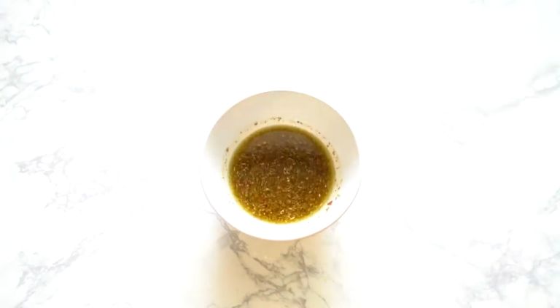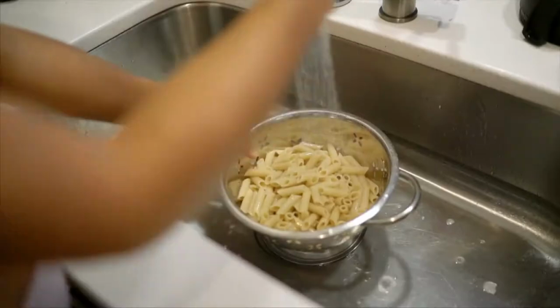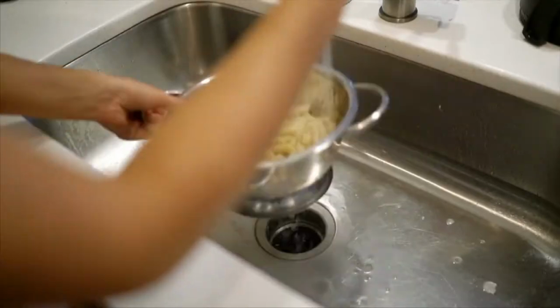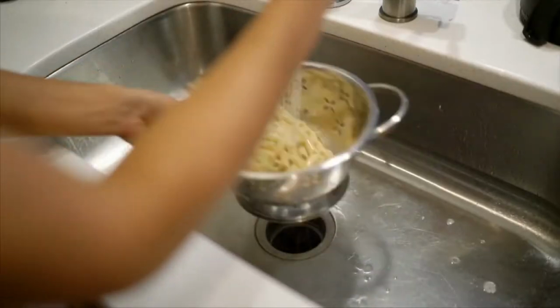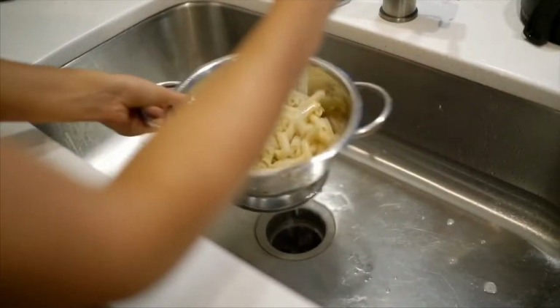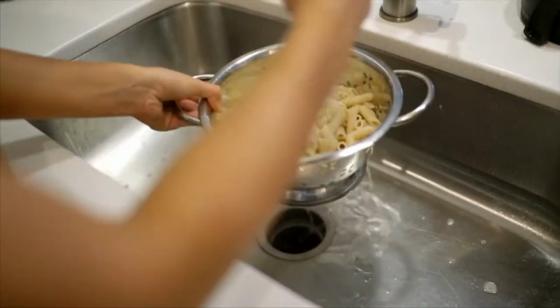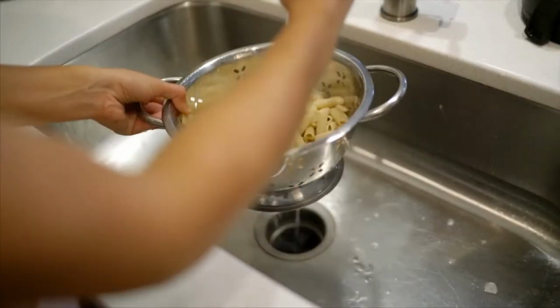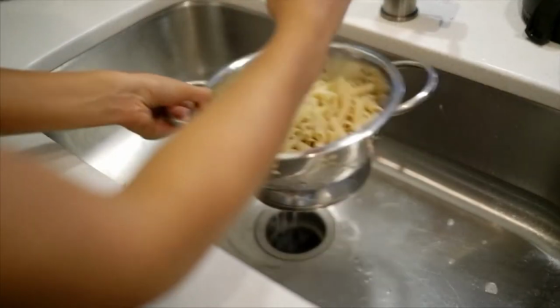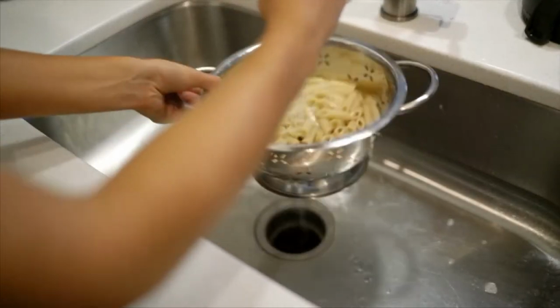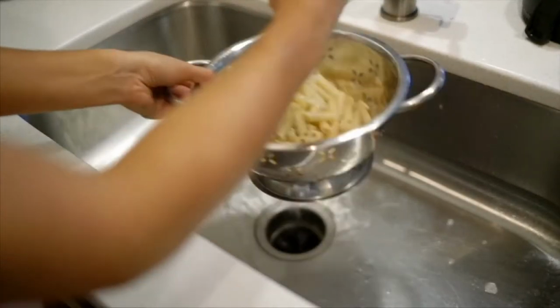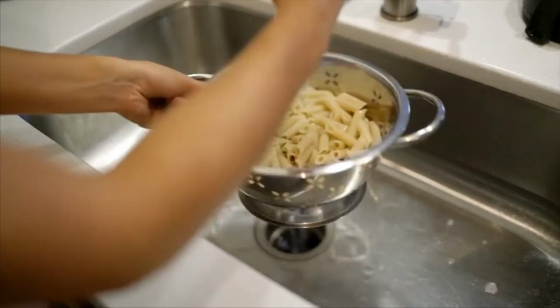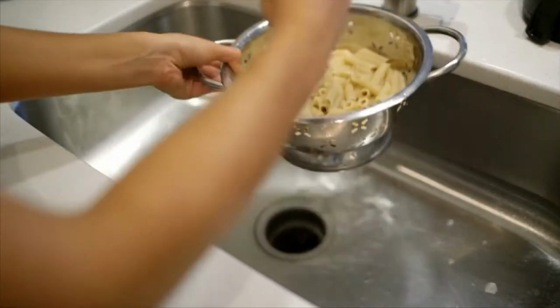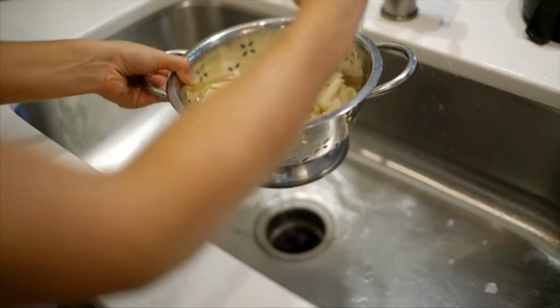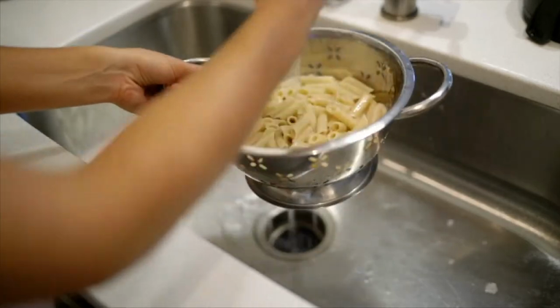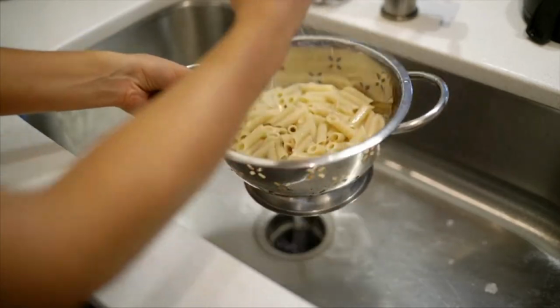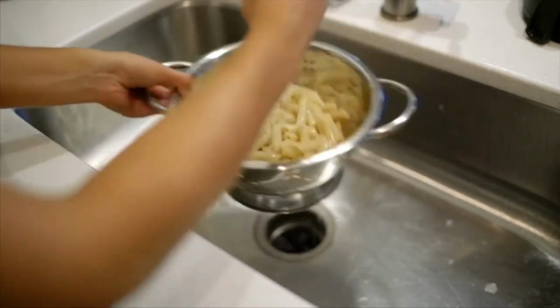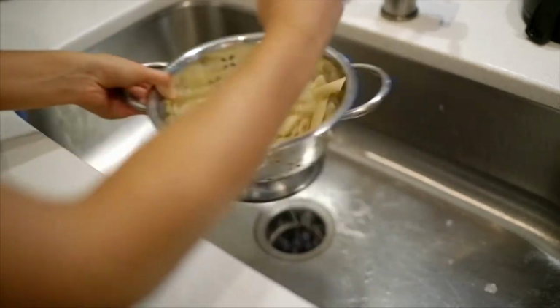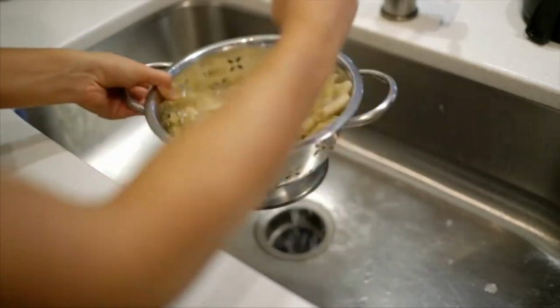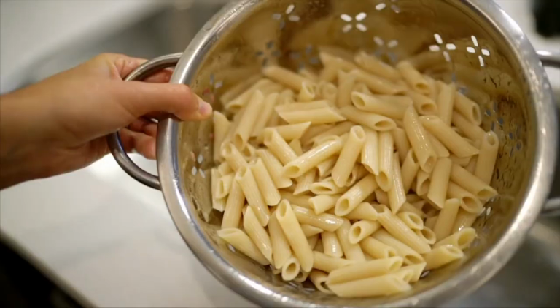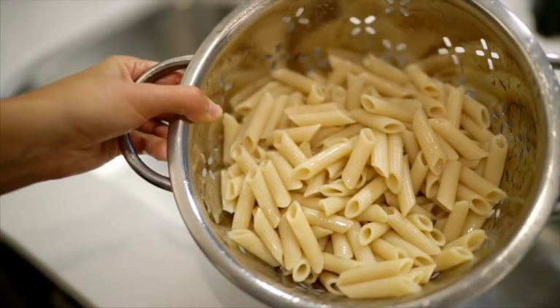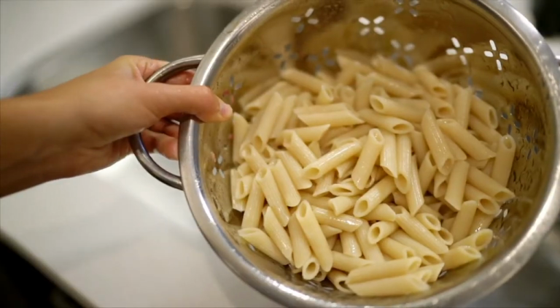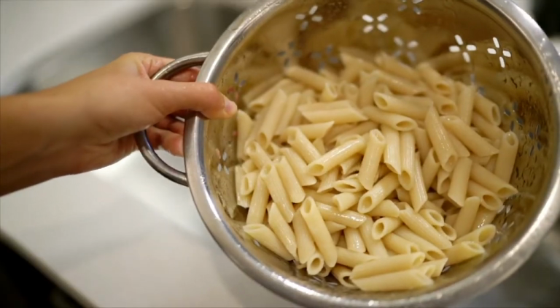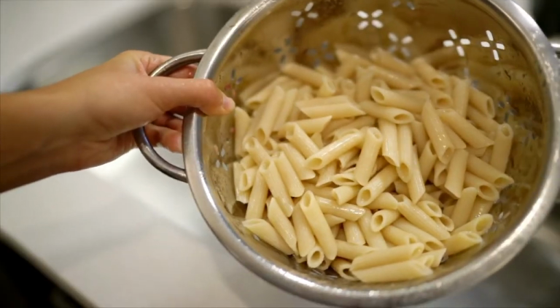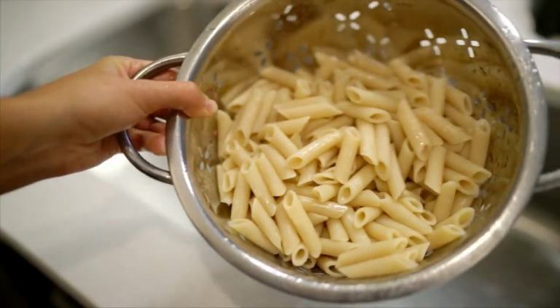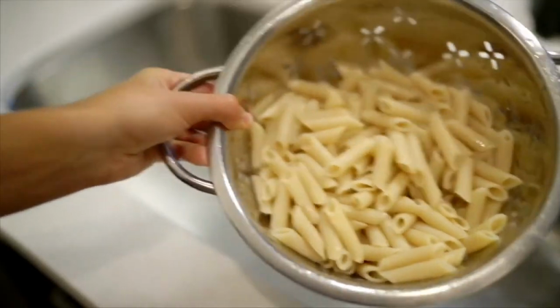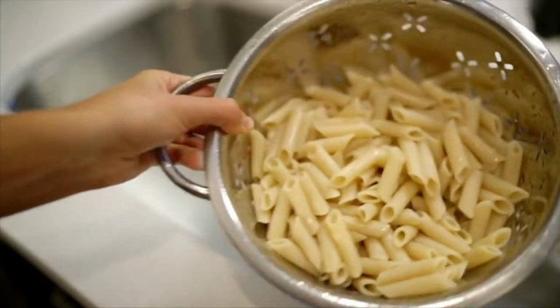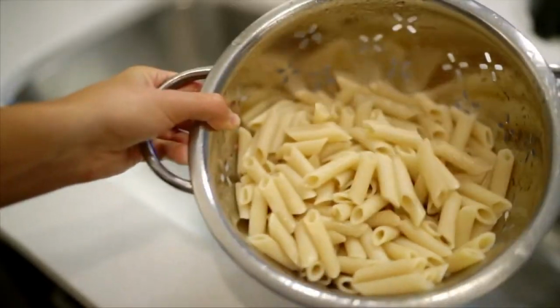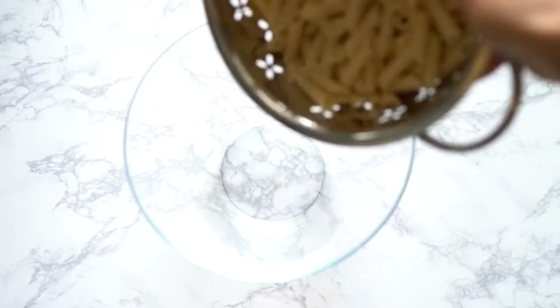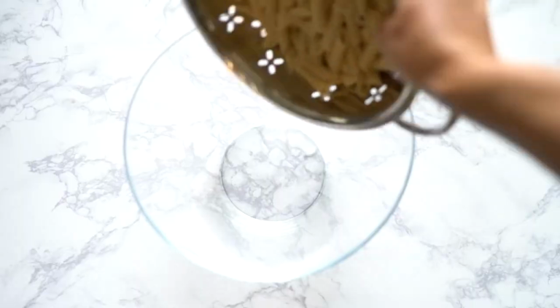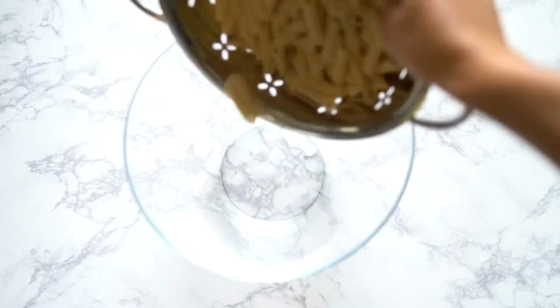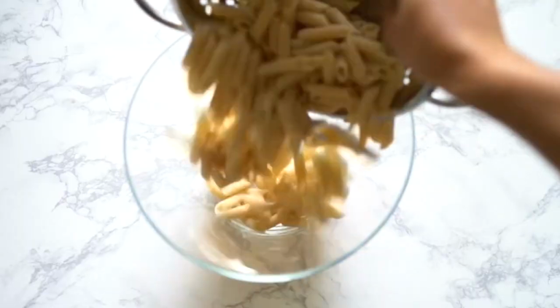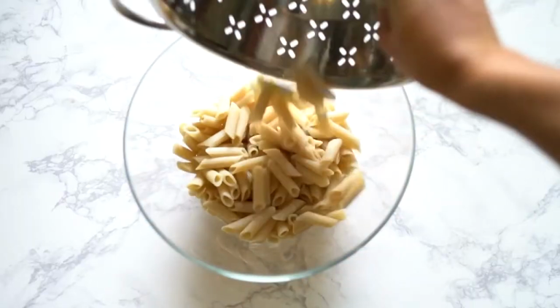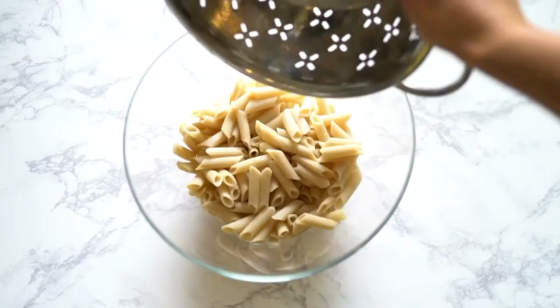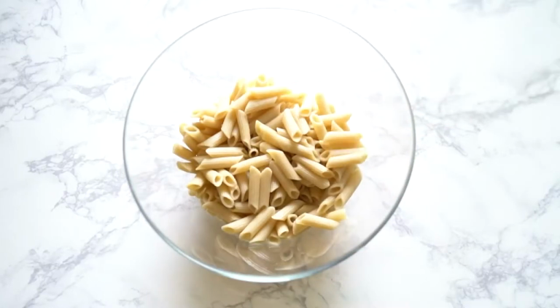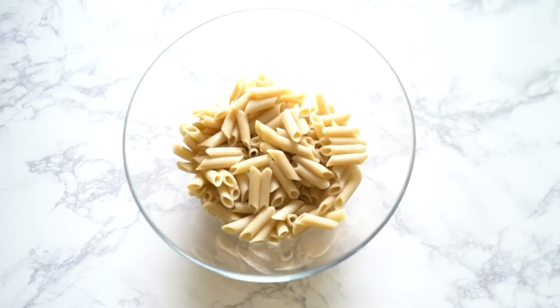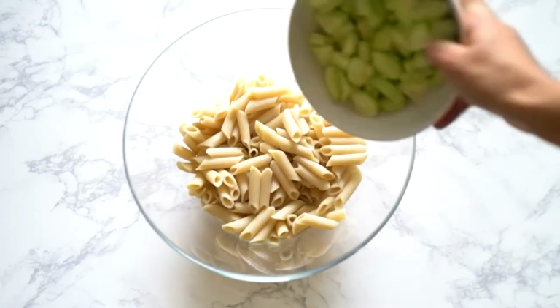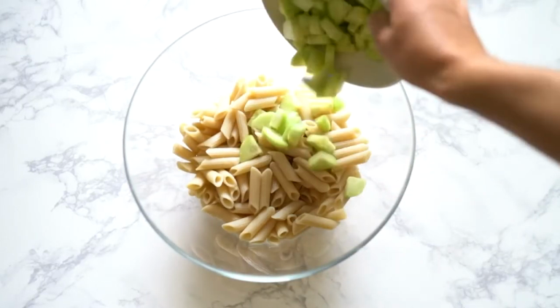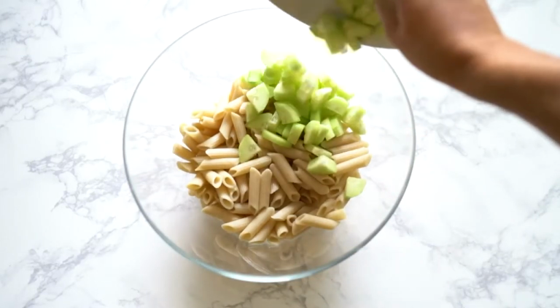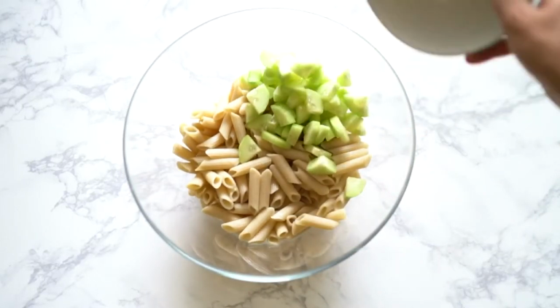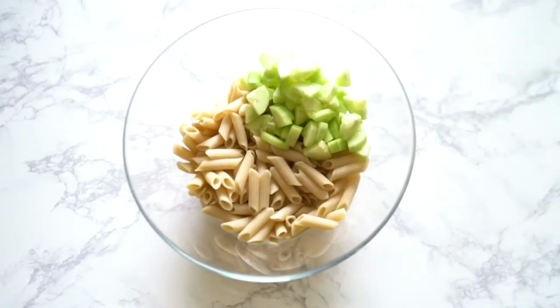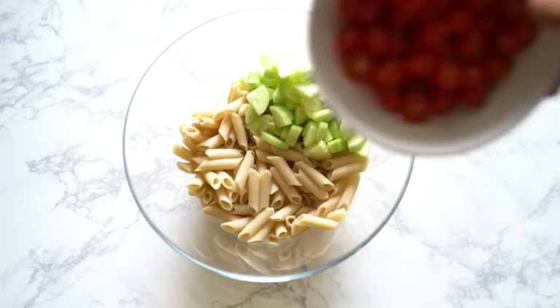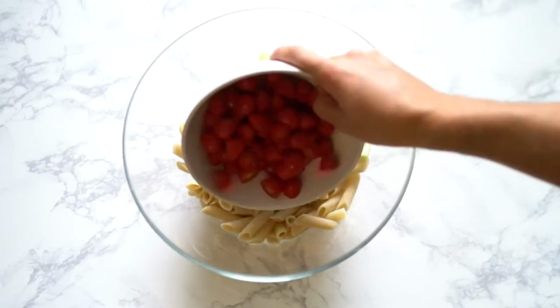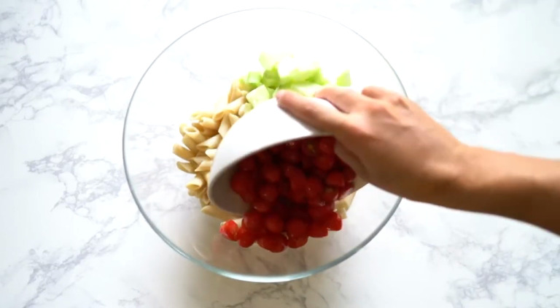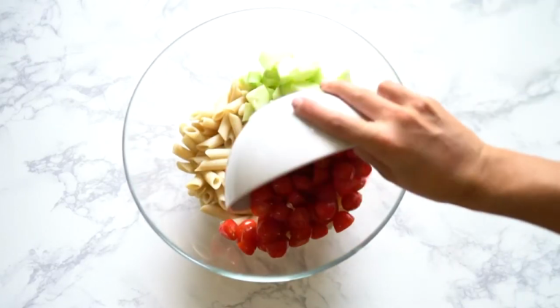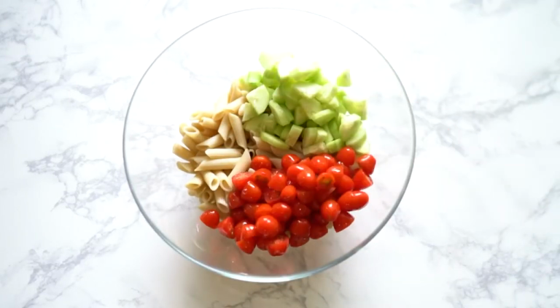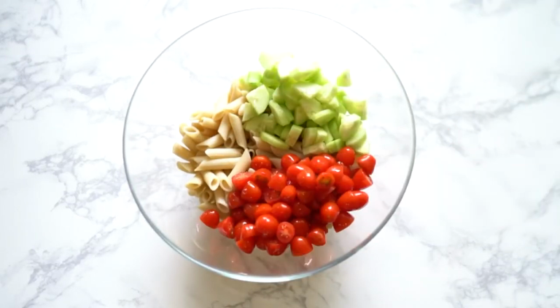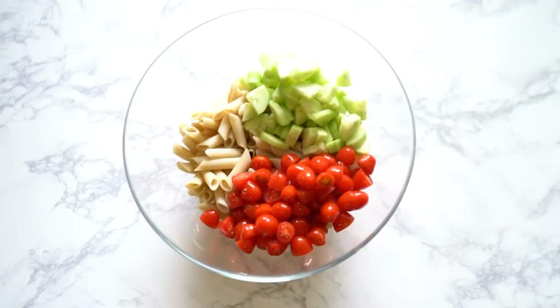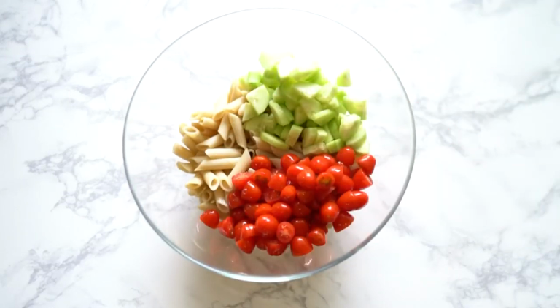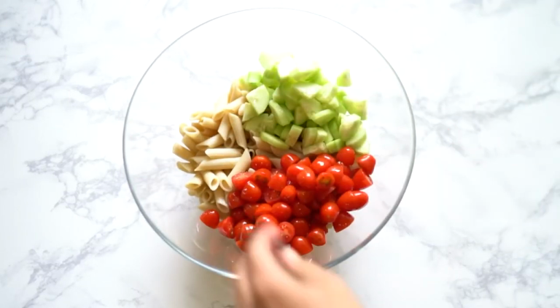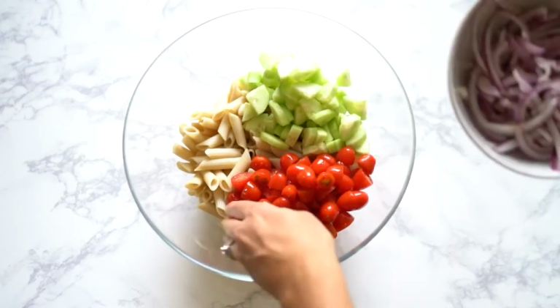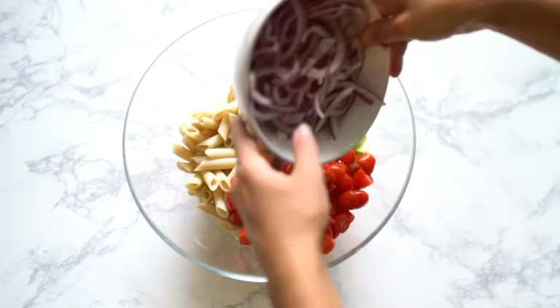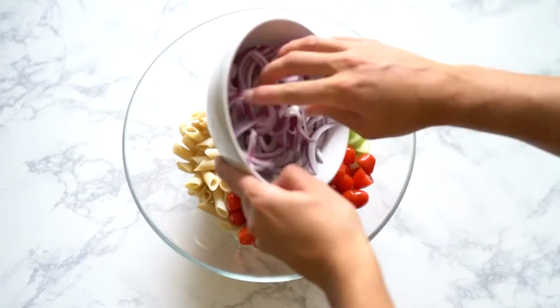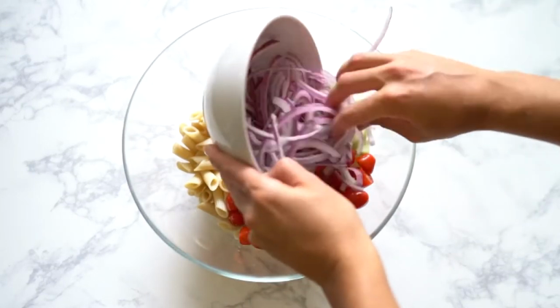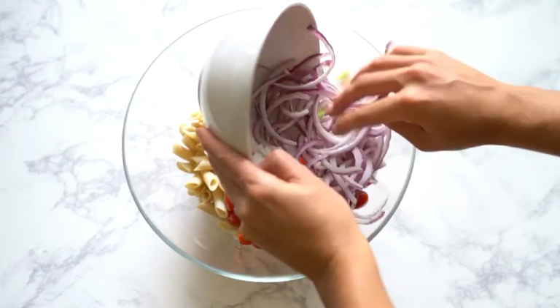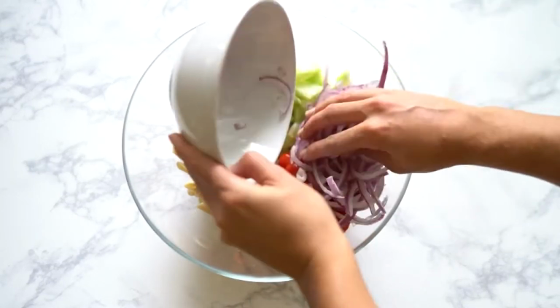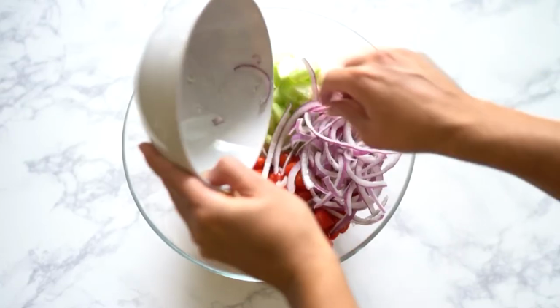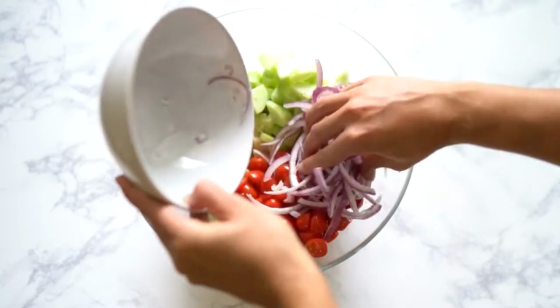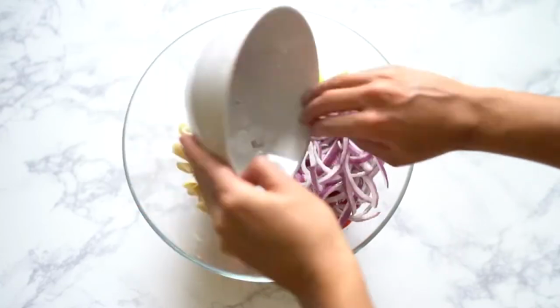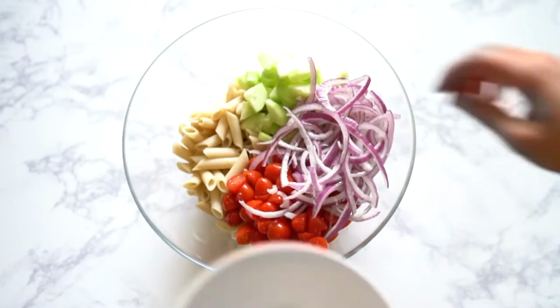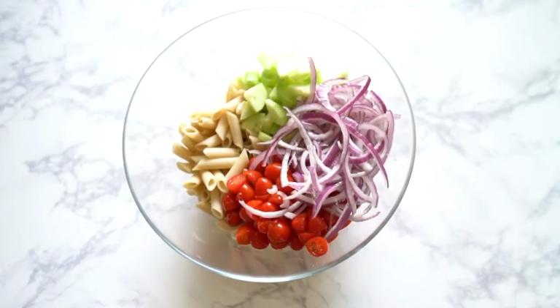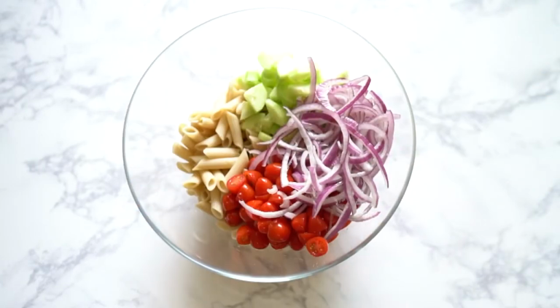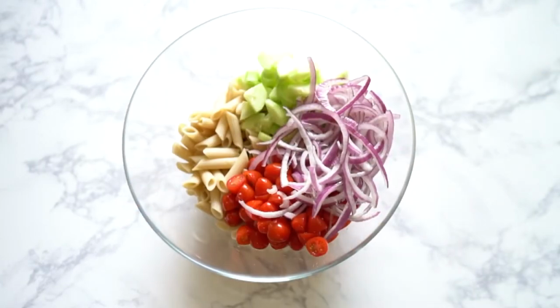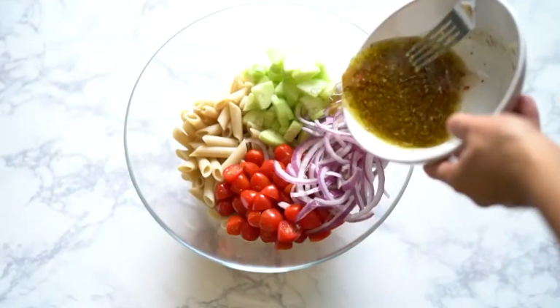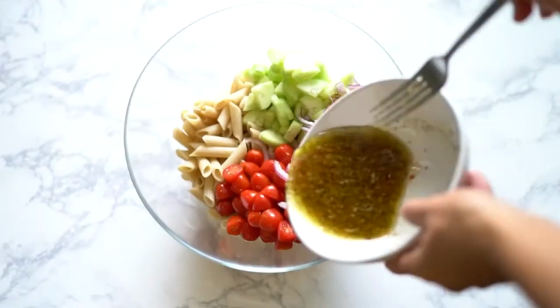Once your pasta is finished cooking and it's cooled down, you're just going to add all the ingredients into a bowl, top it with the dressing, mix it together, and it's done.